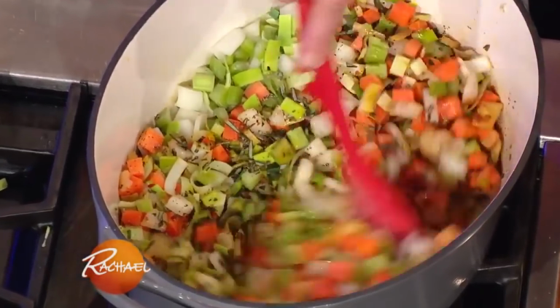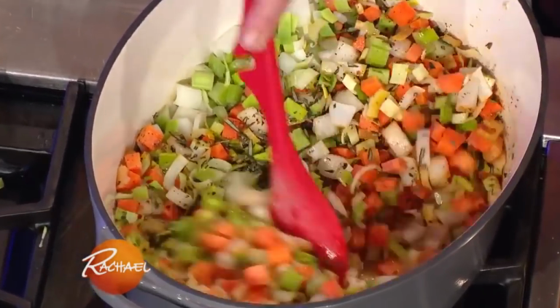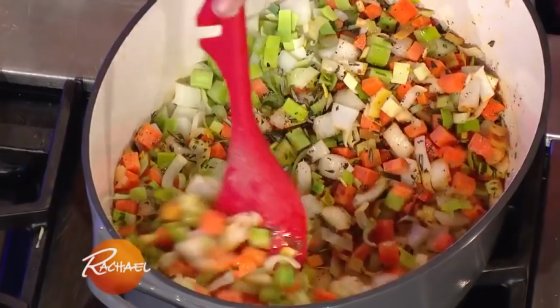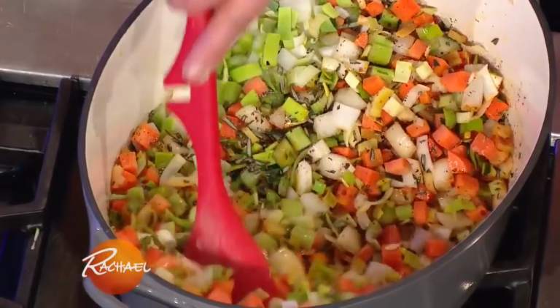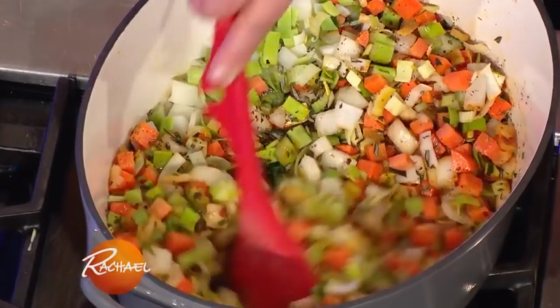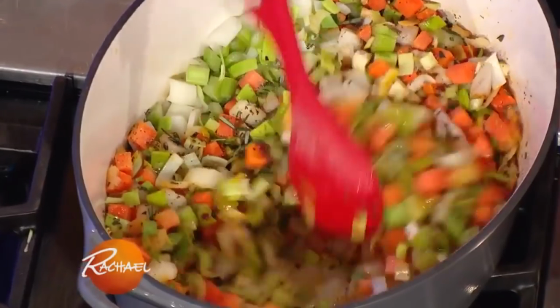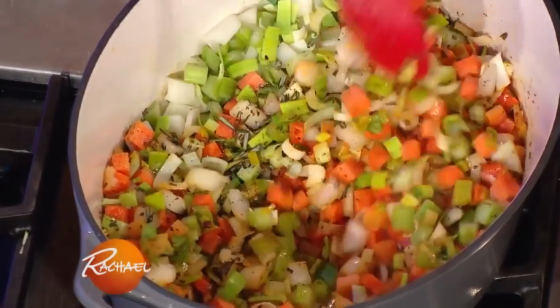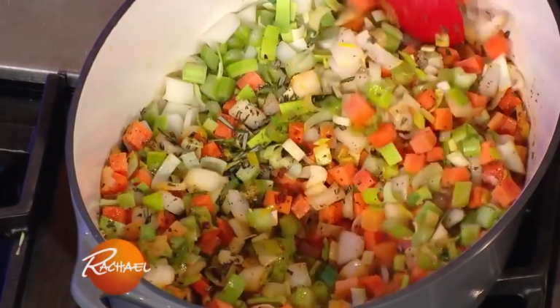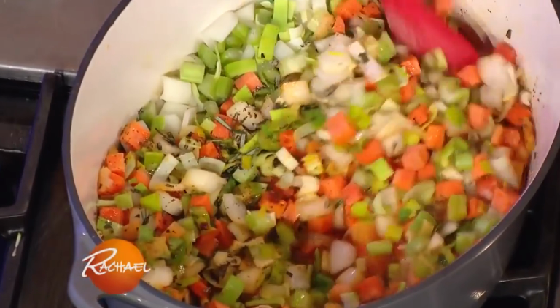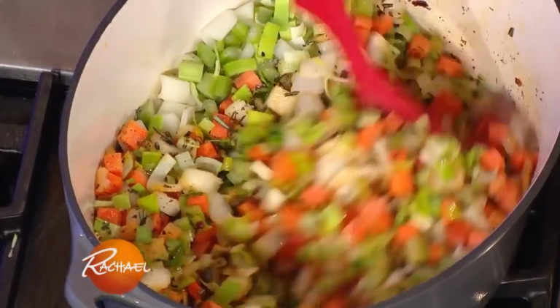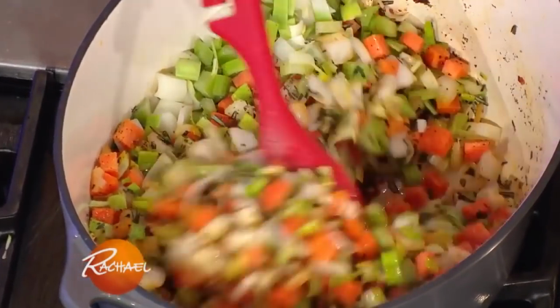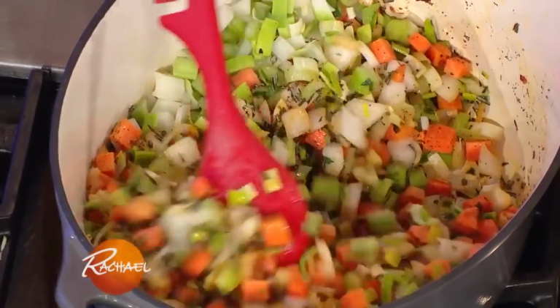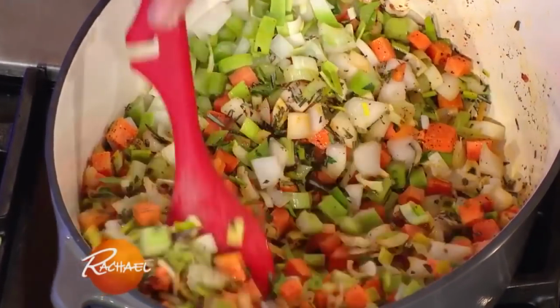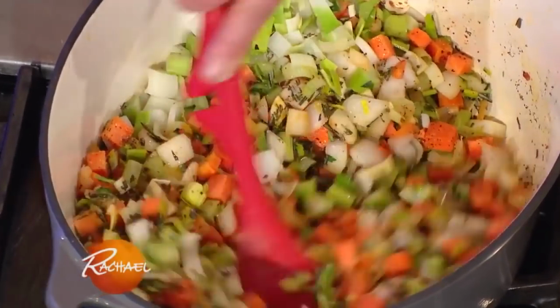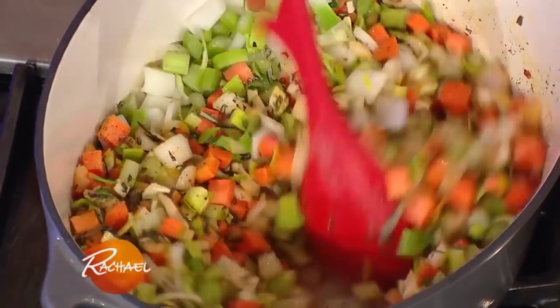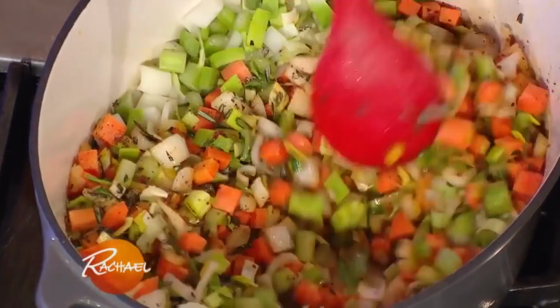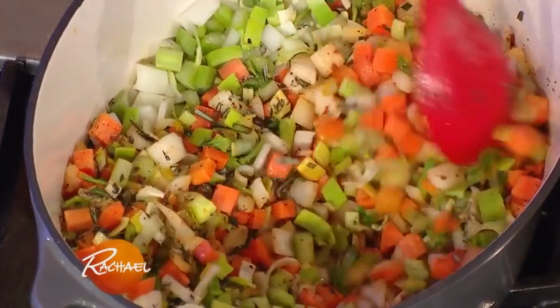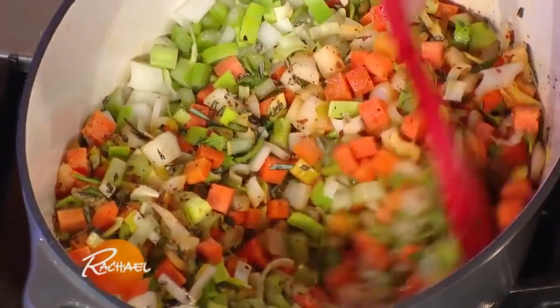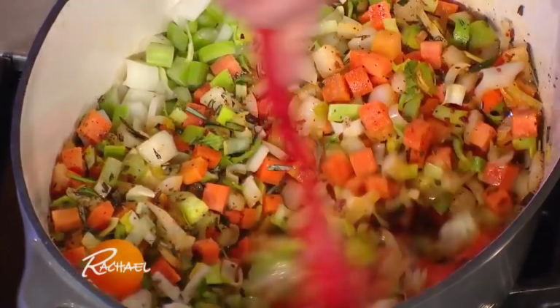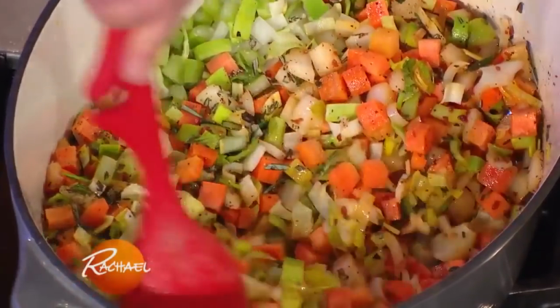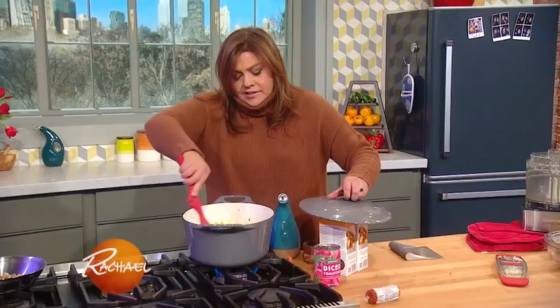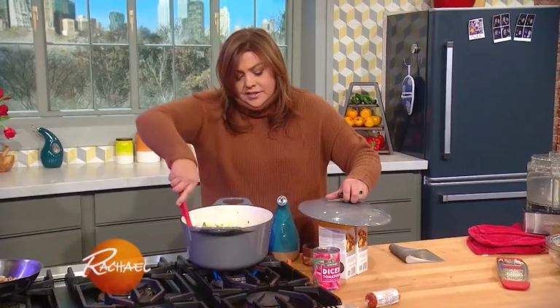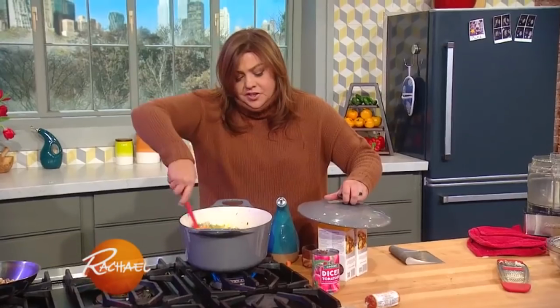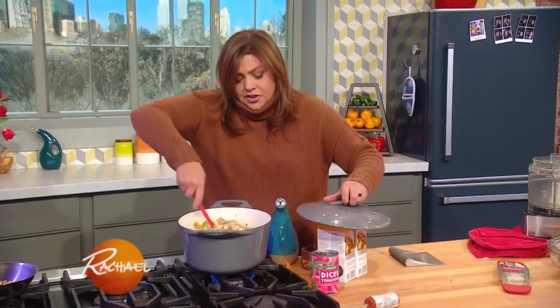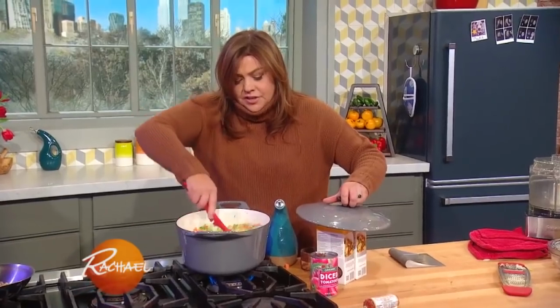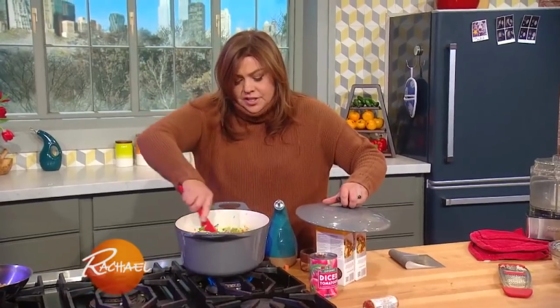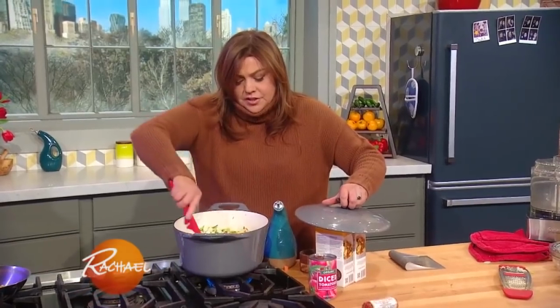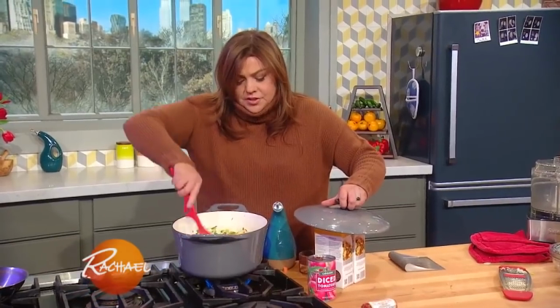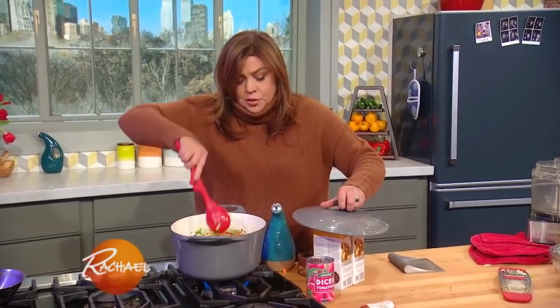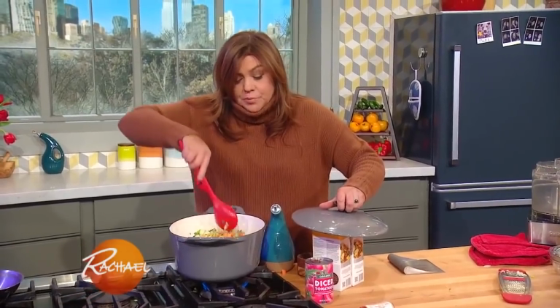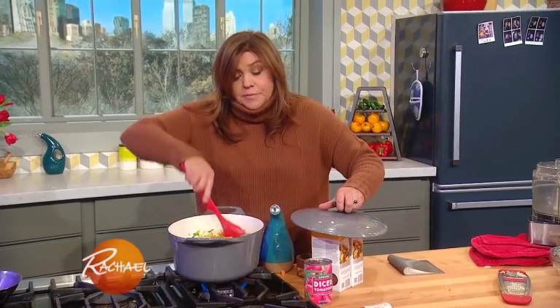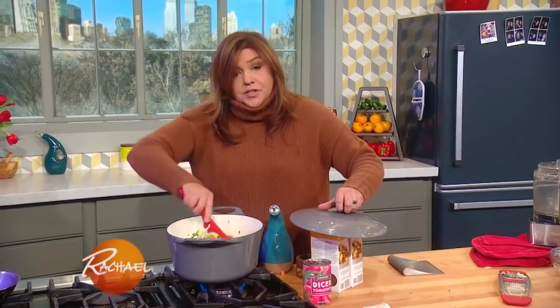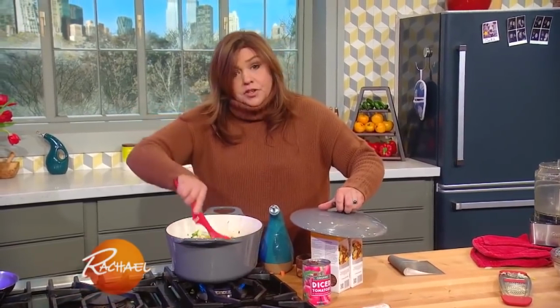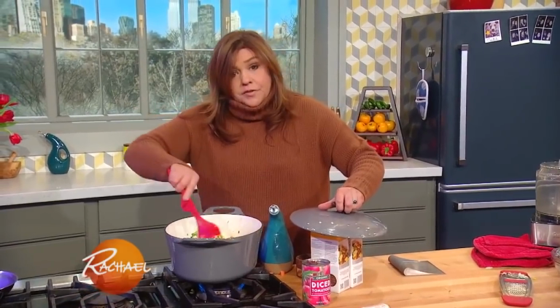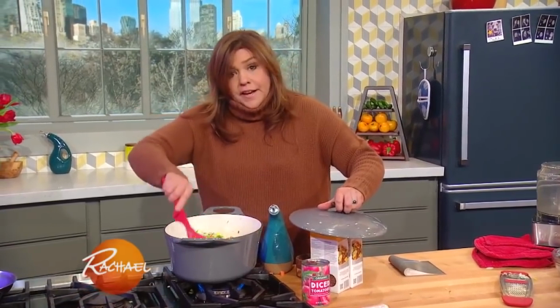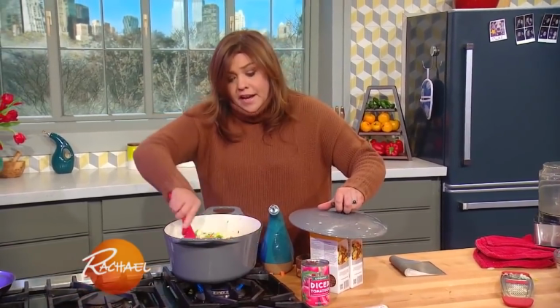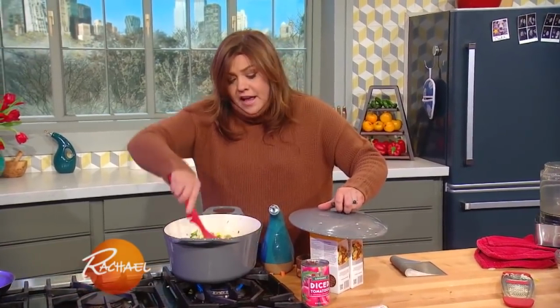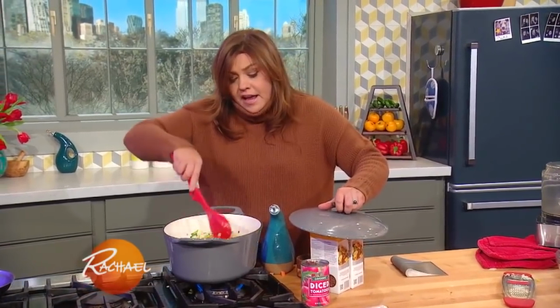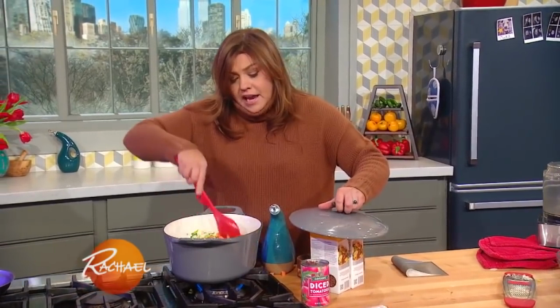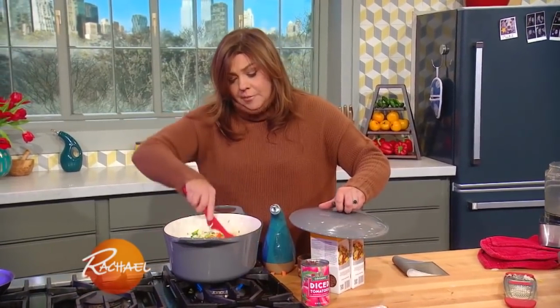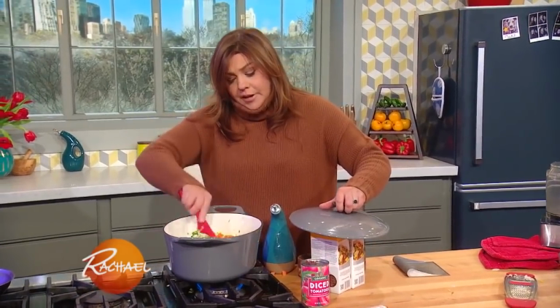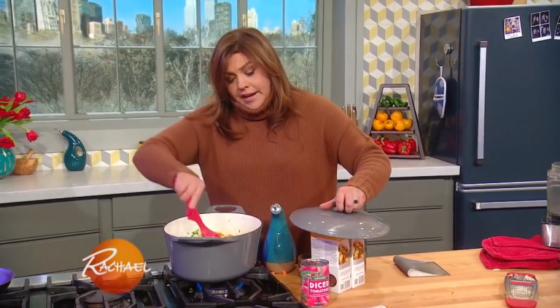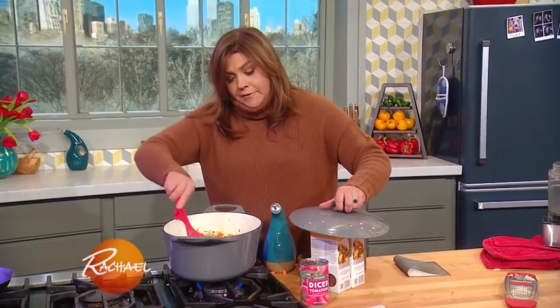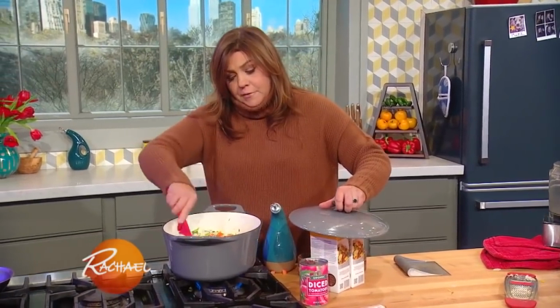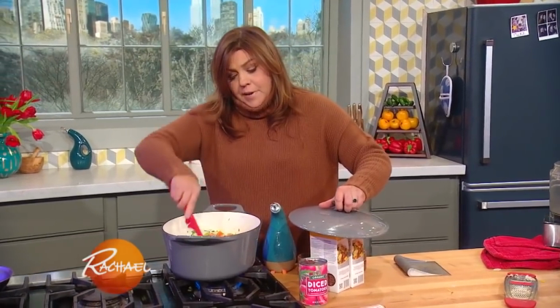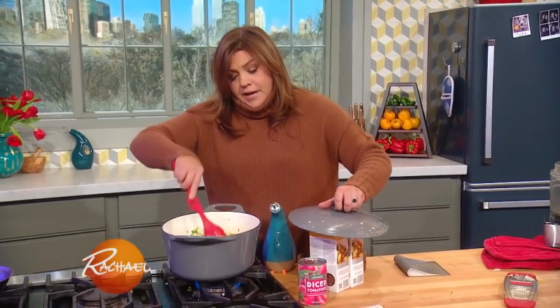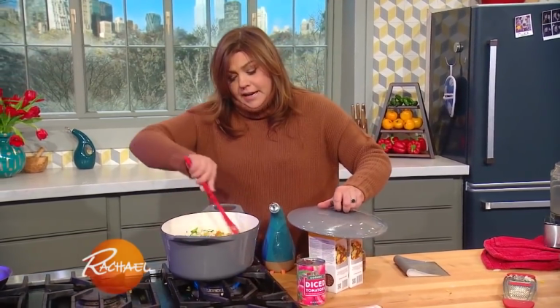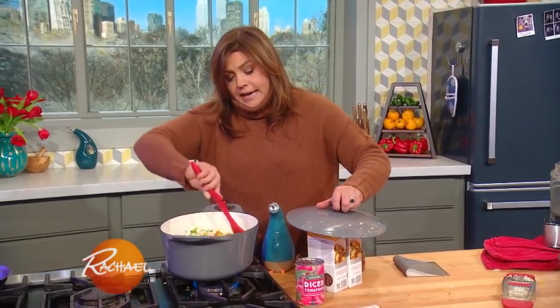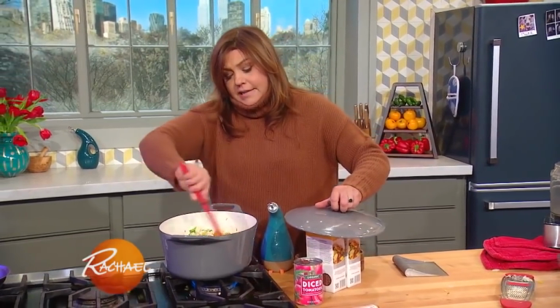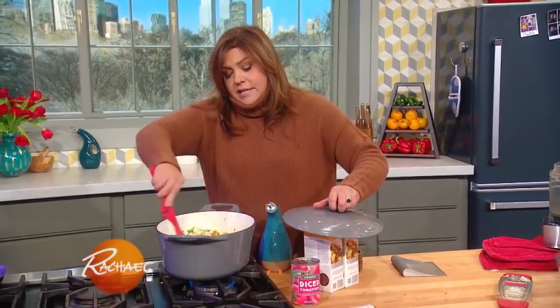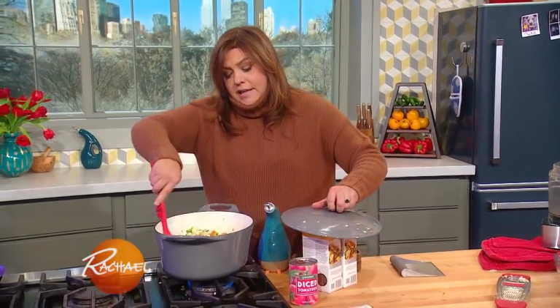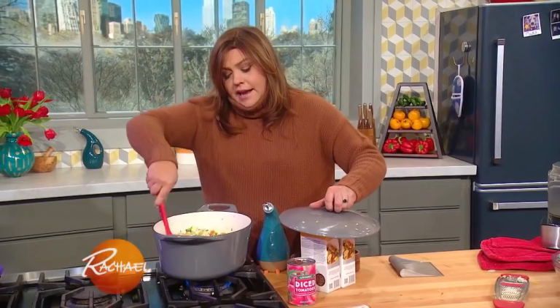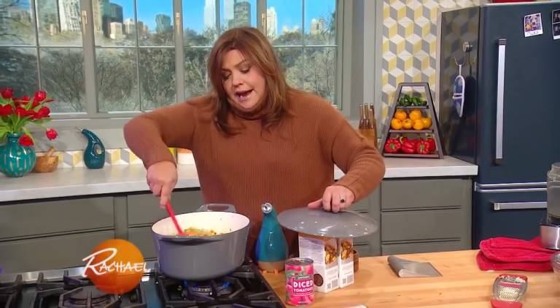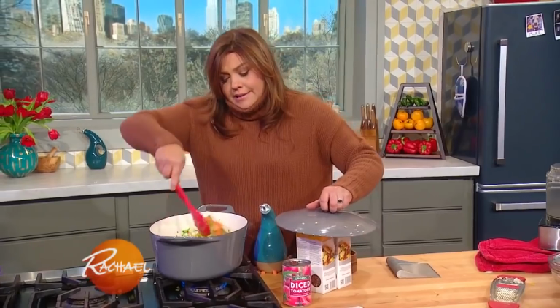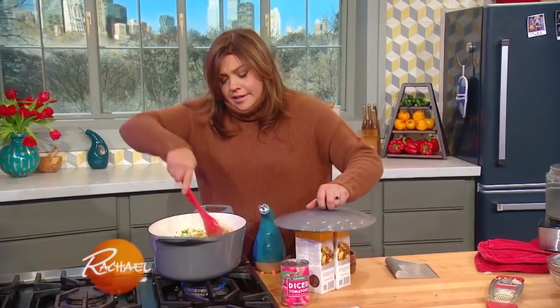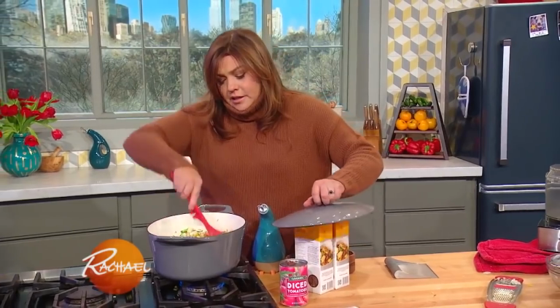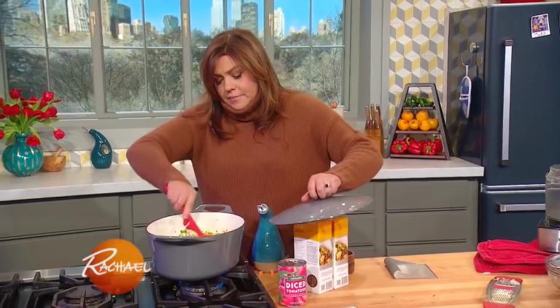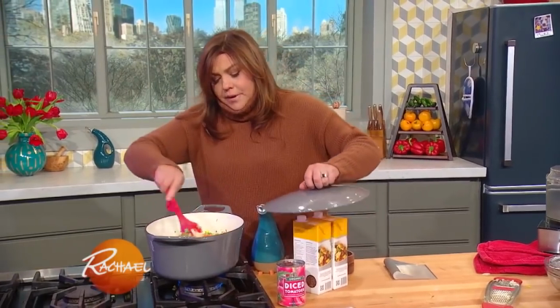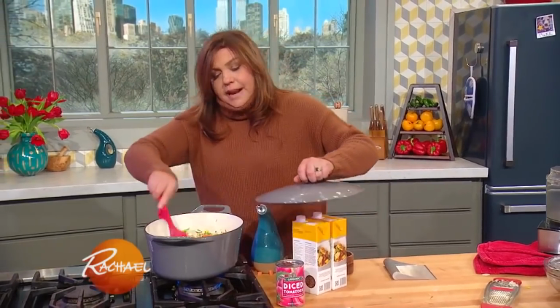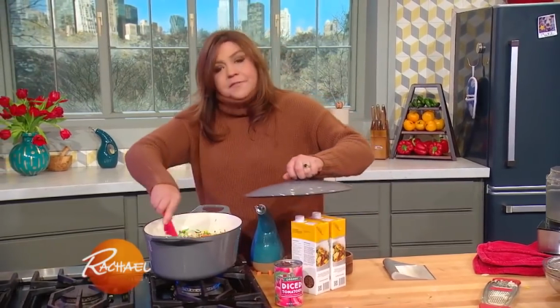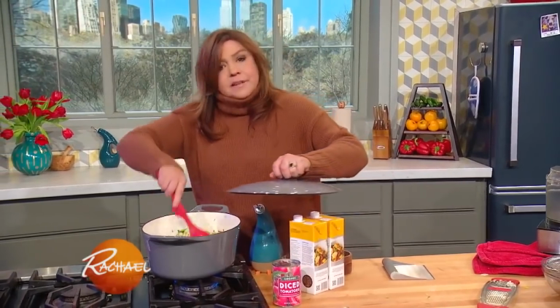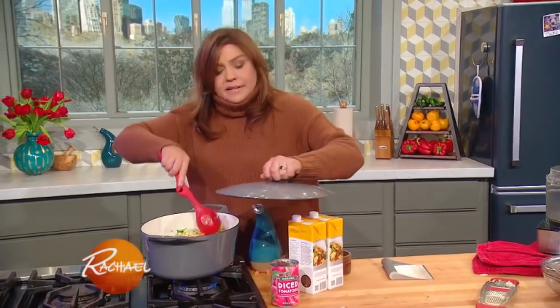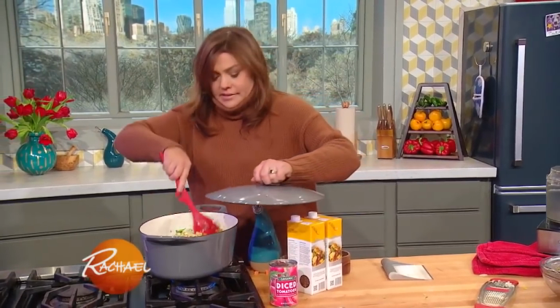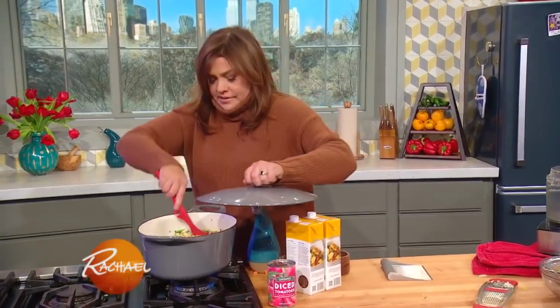When we come back, I'm gonna show you the pesto-like sauce I stir into the soup when we serve it, and we'll get everybody into the hot tub.